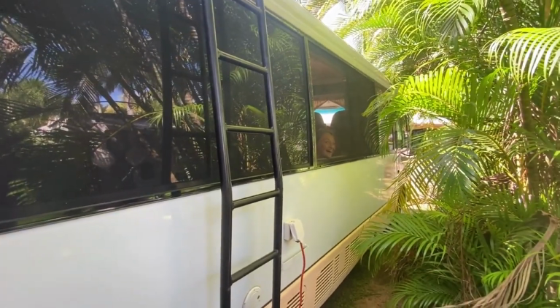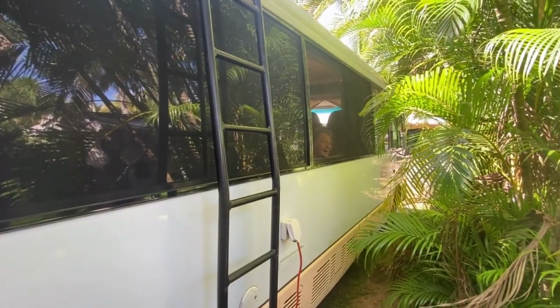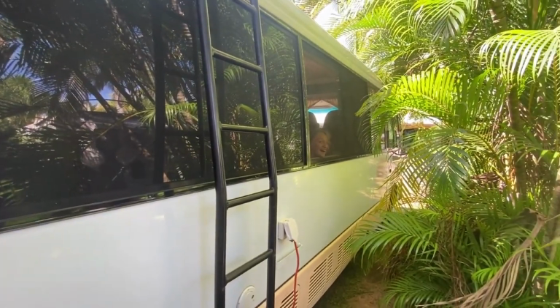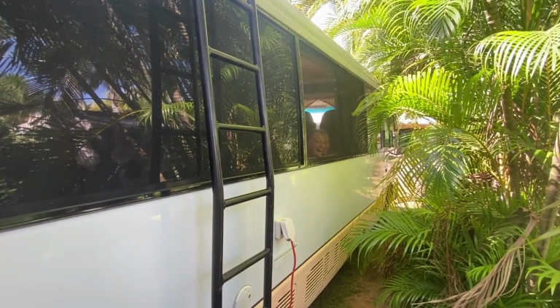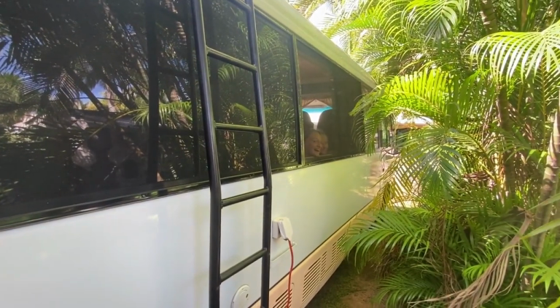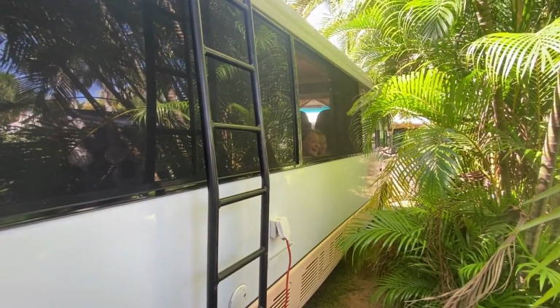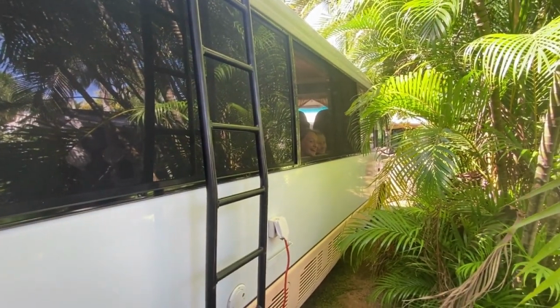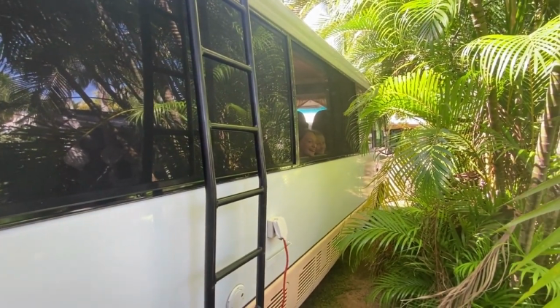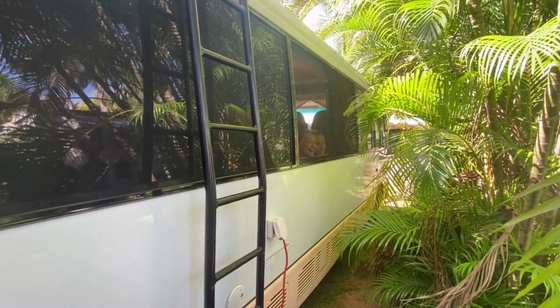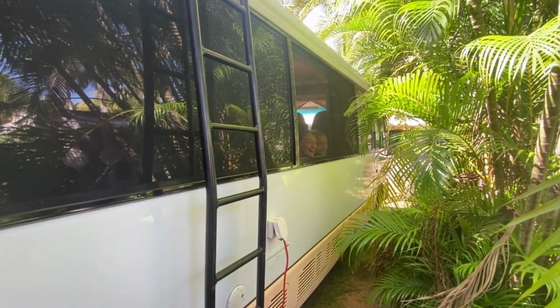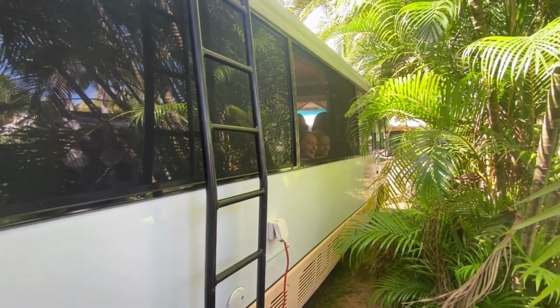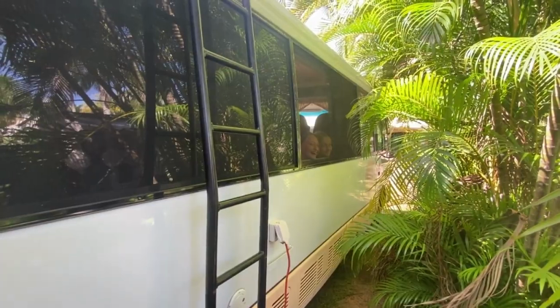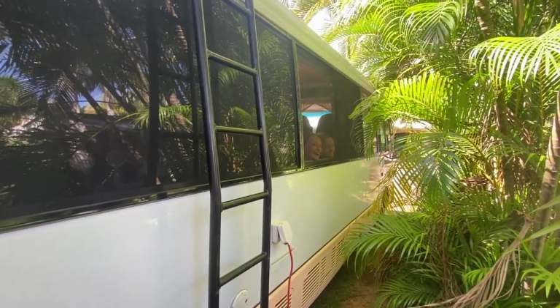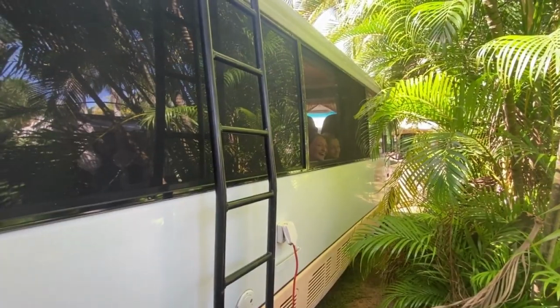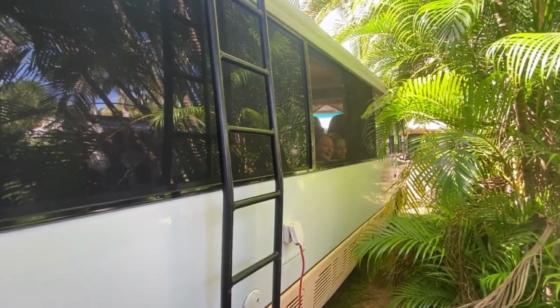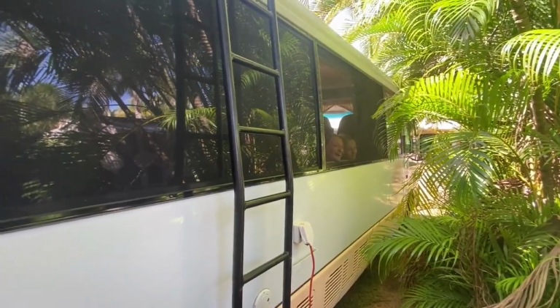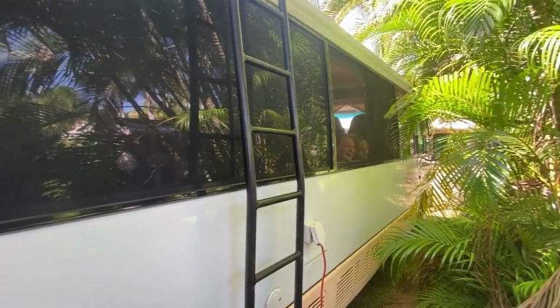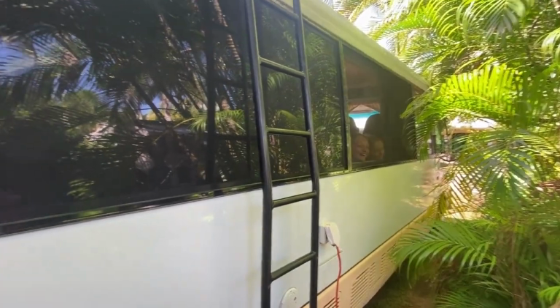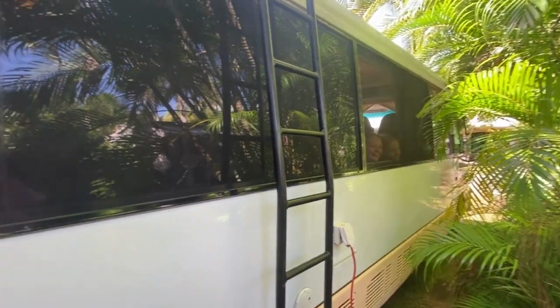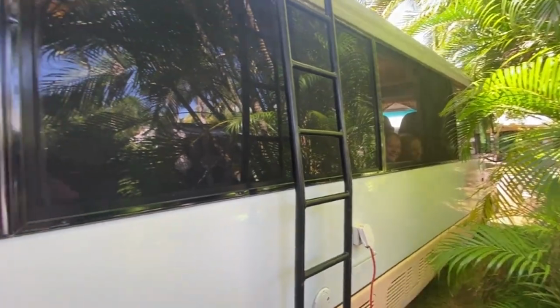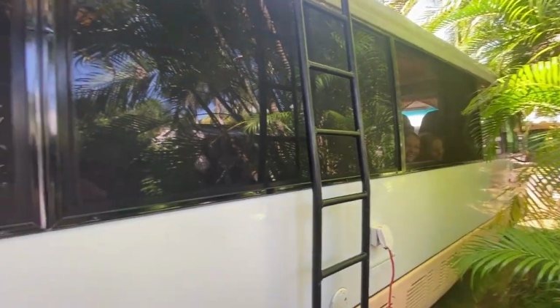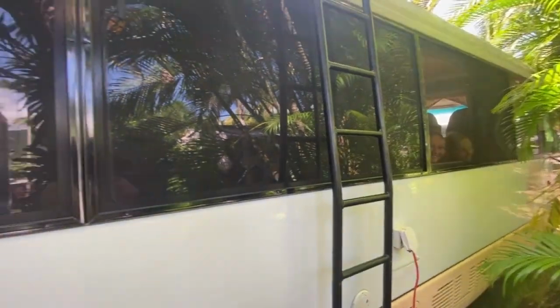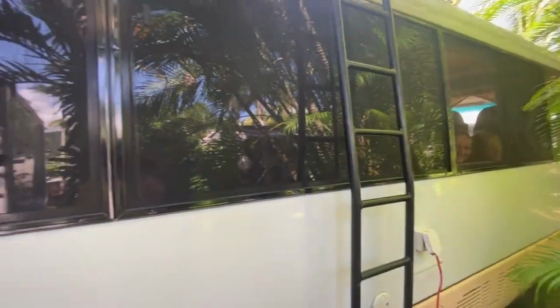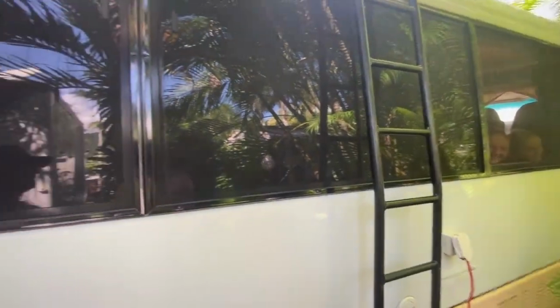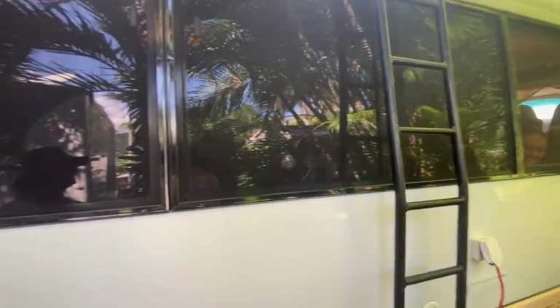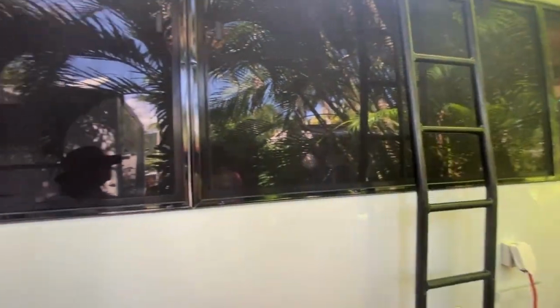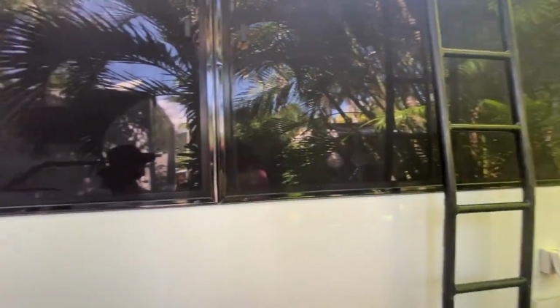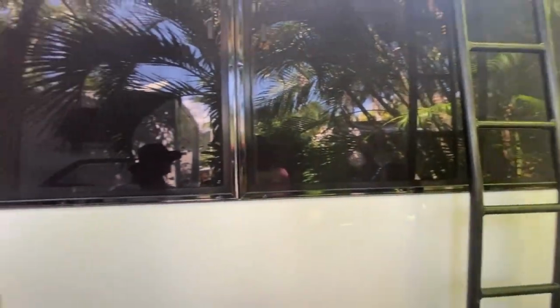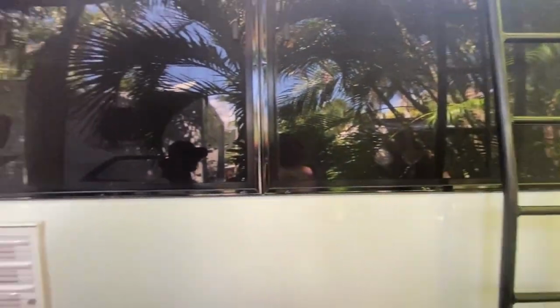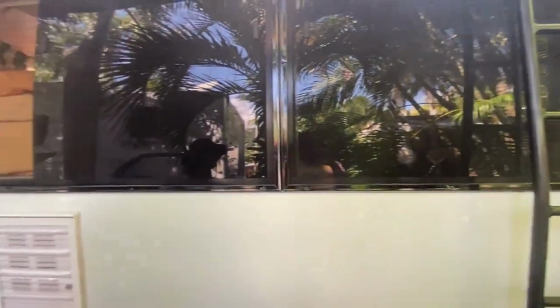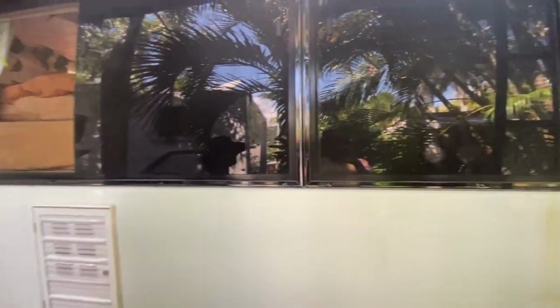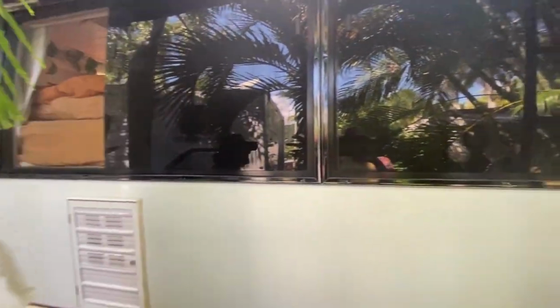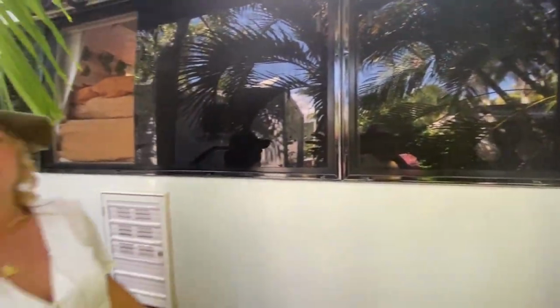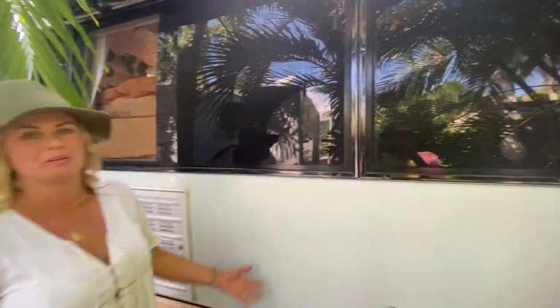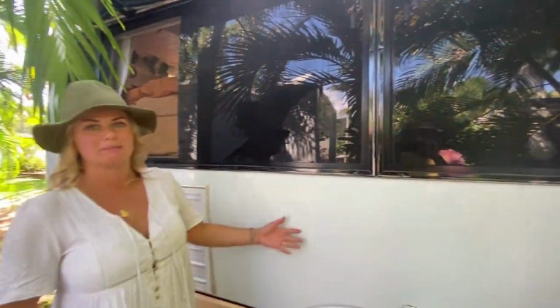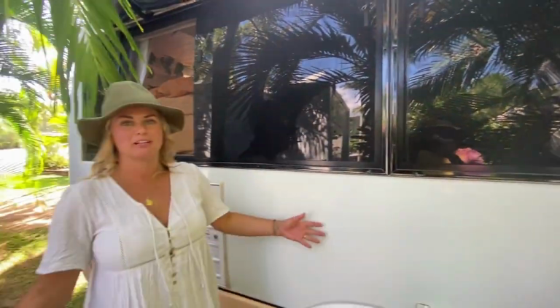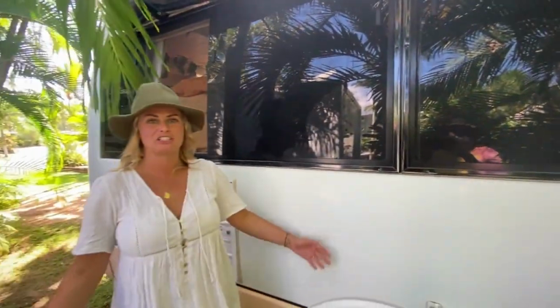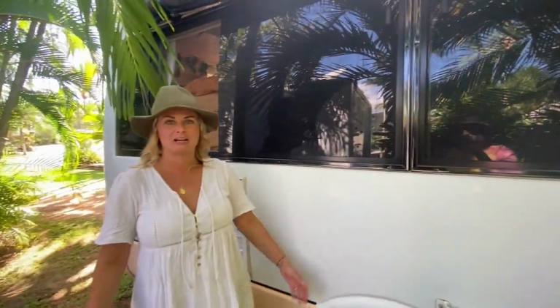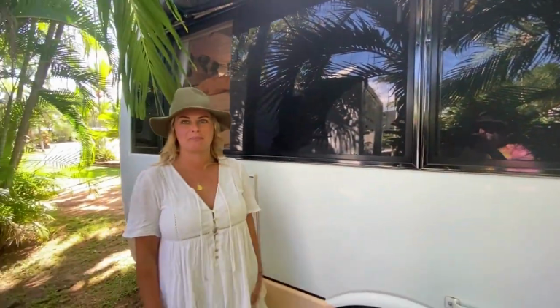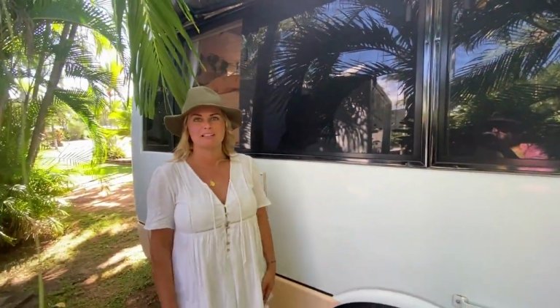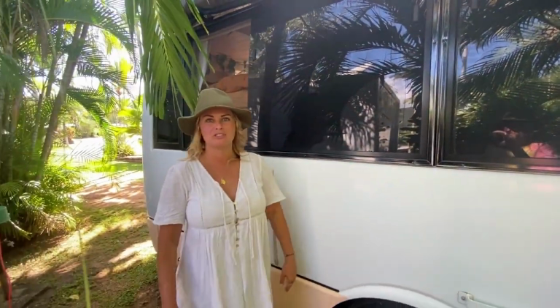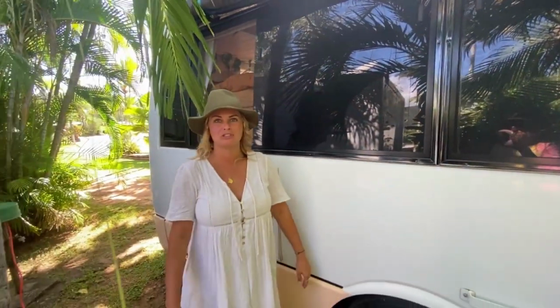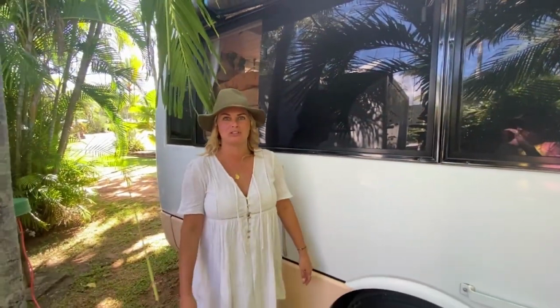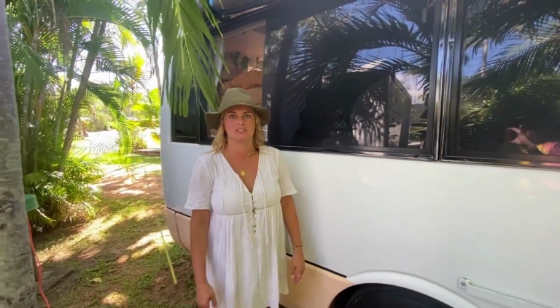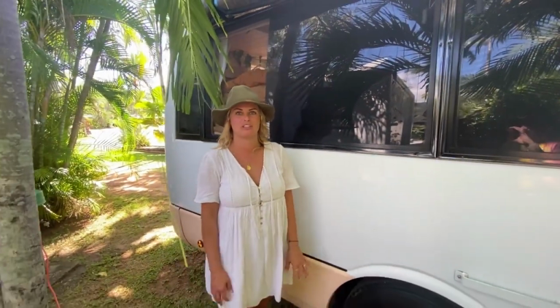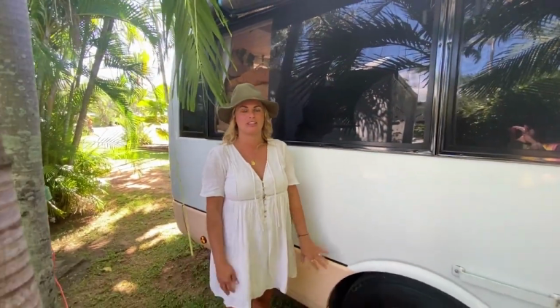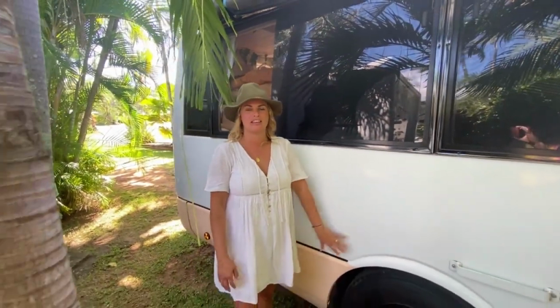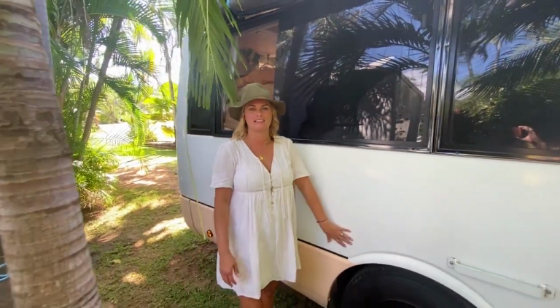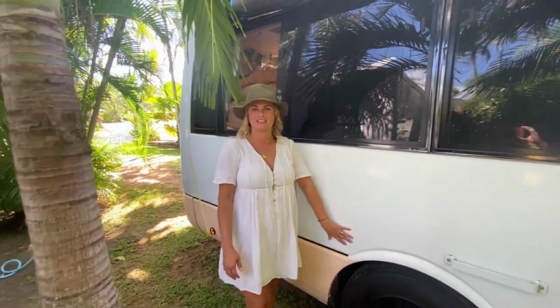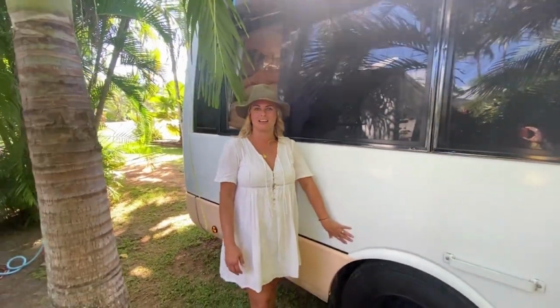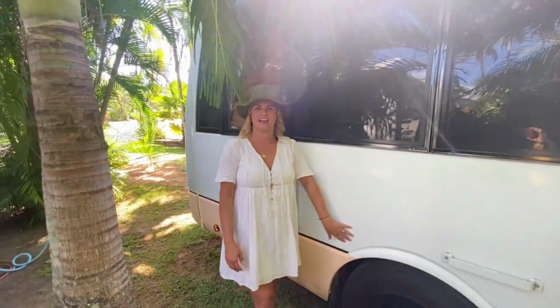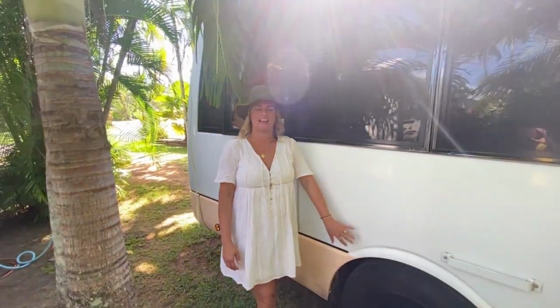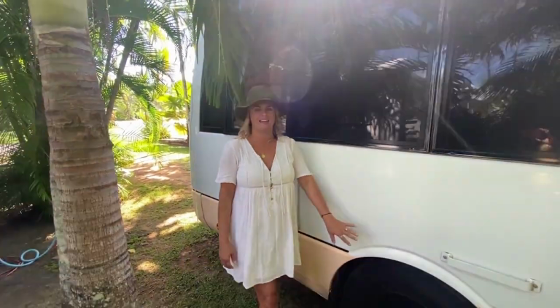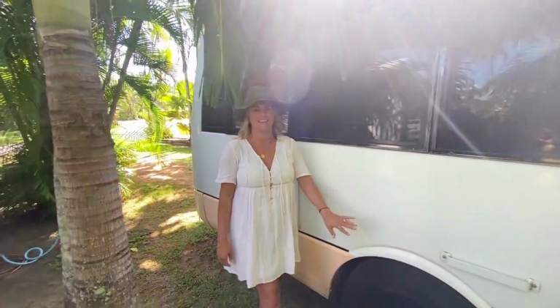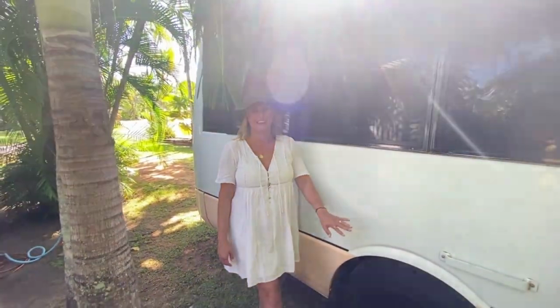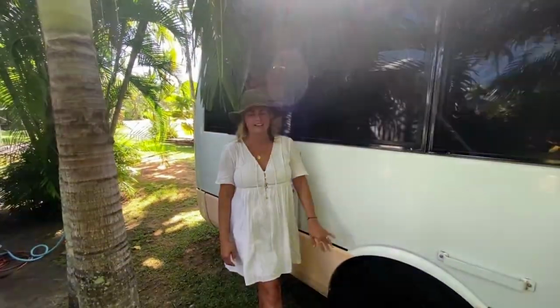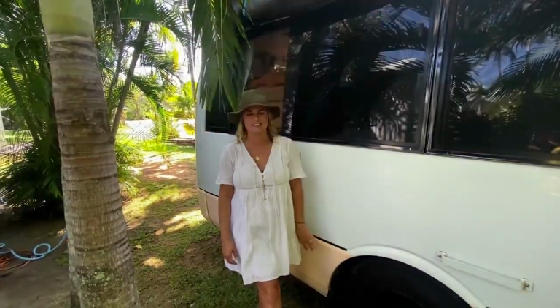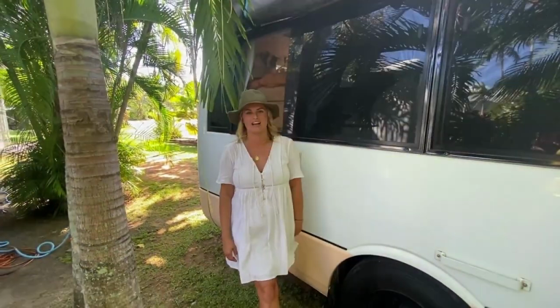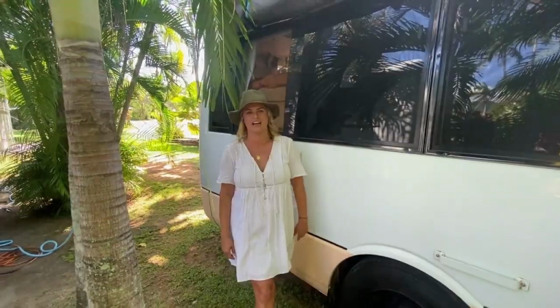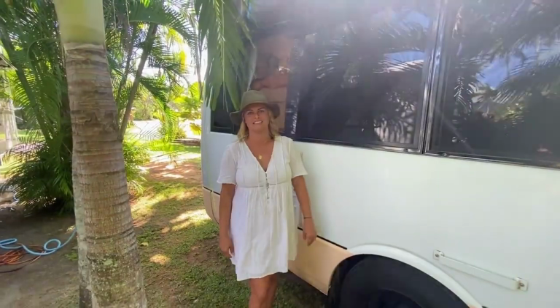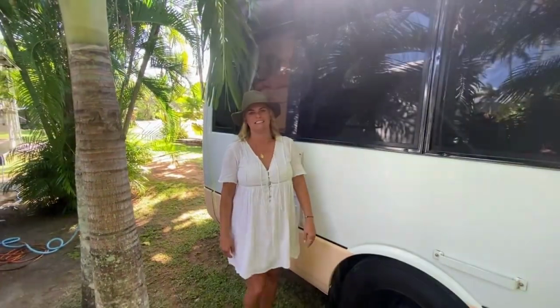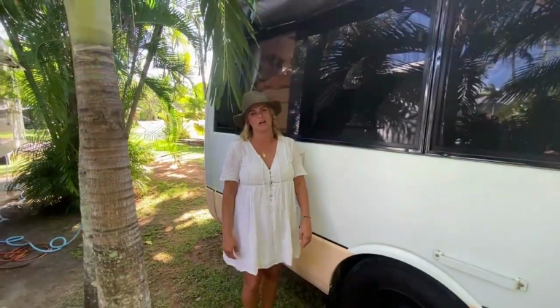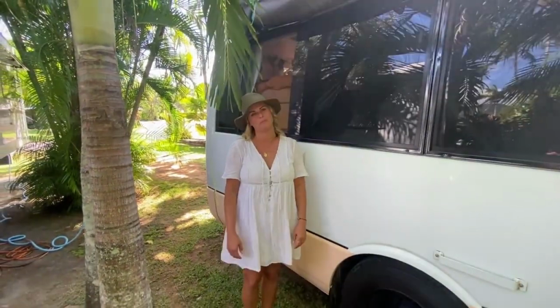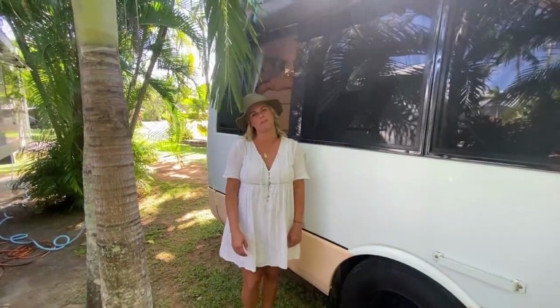And that's pretty much our bus tour – the inside and the outside. I hope you enjoyed!